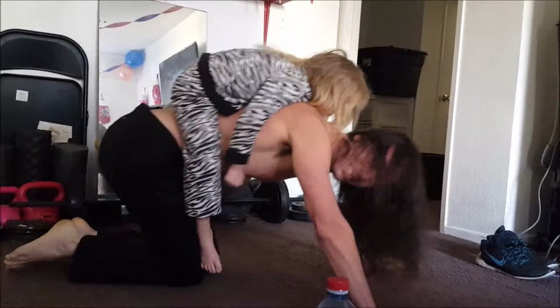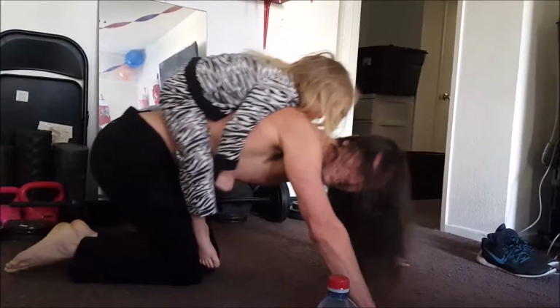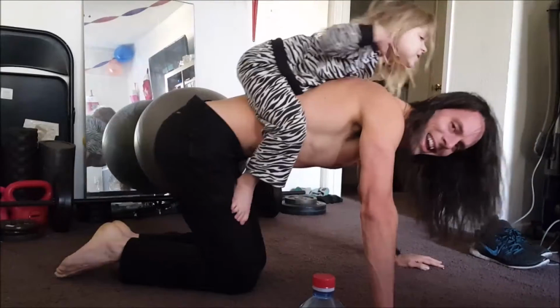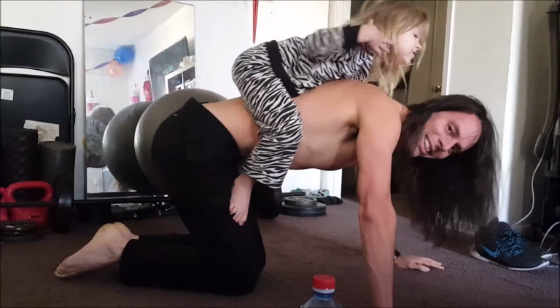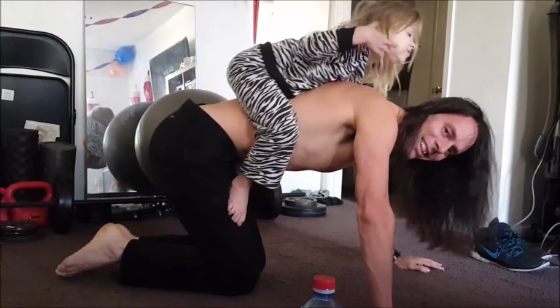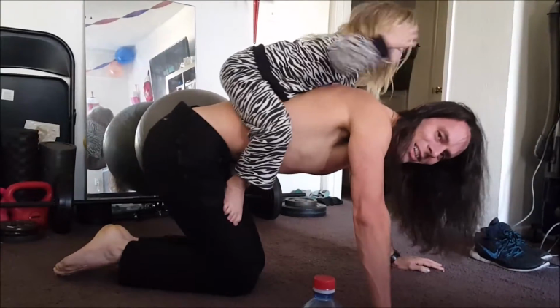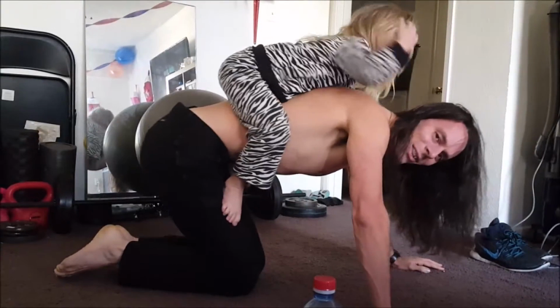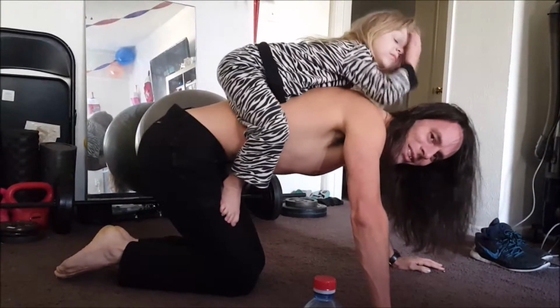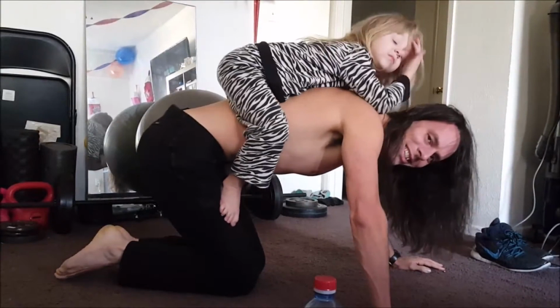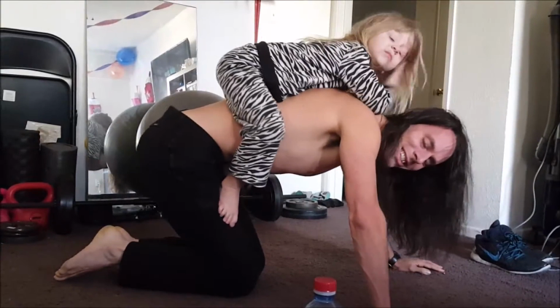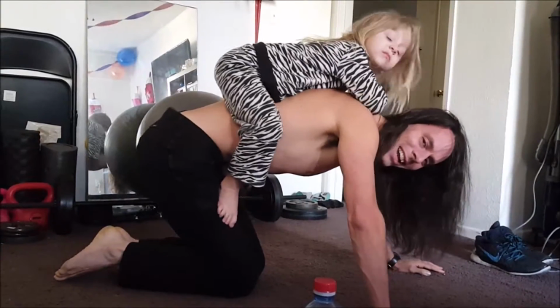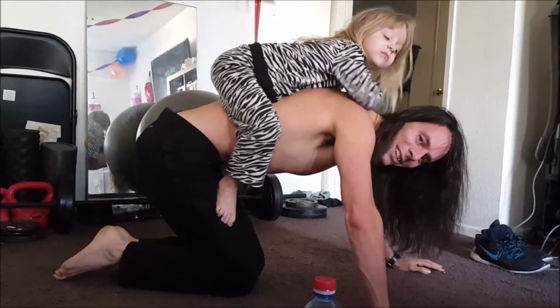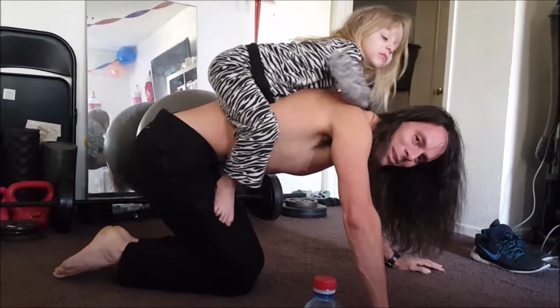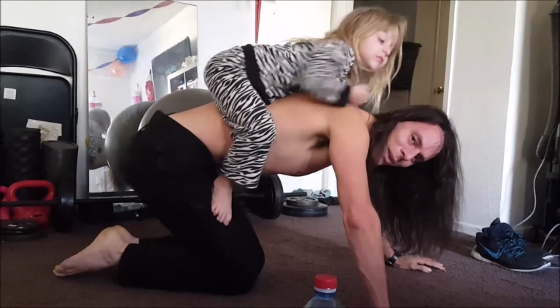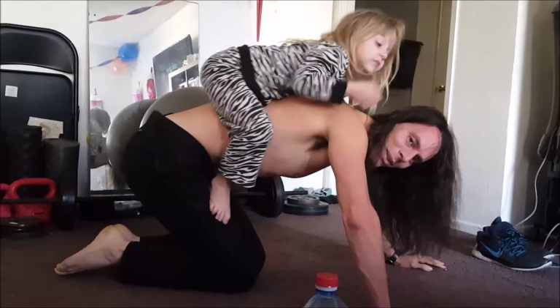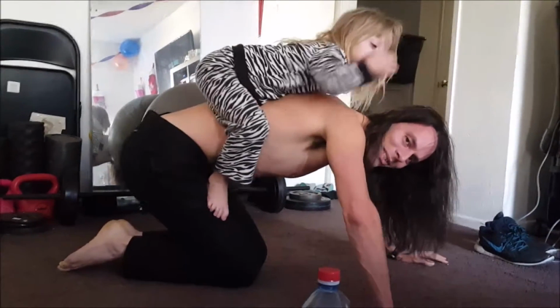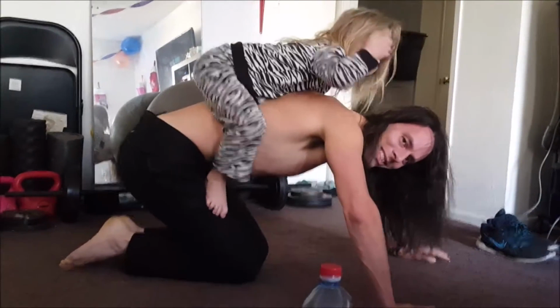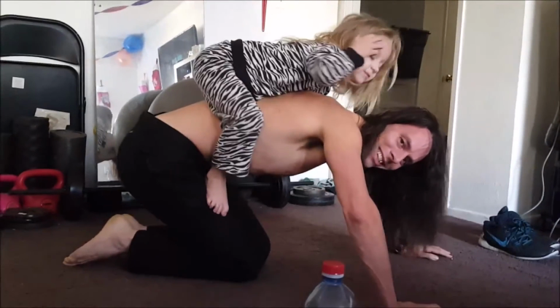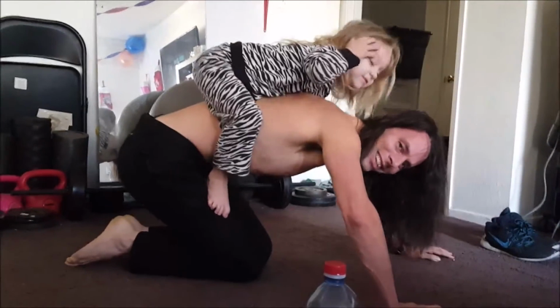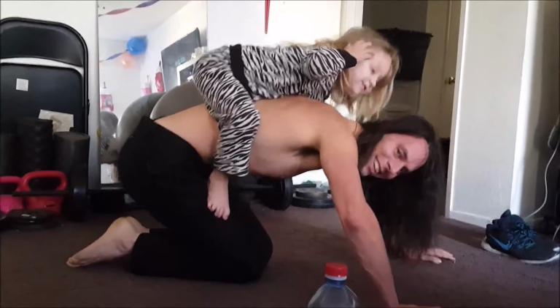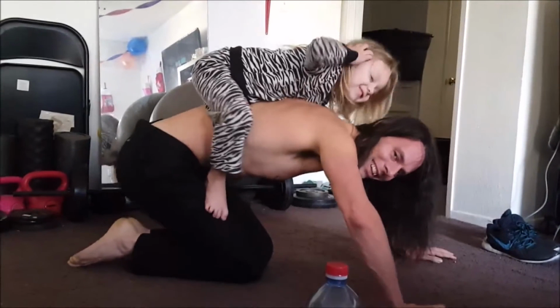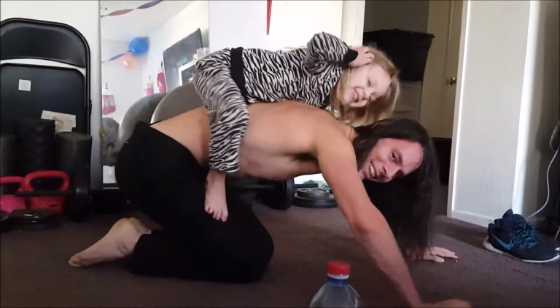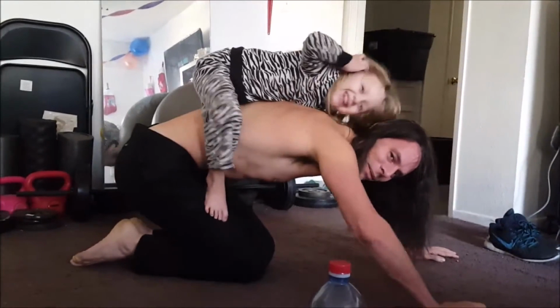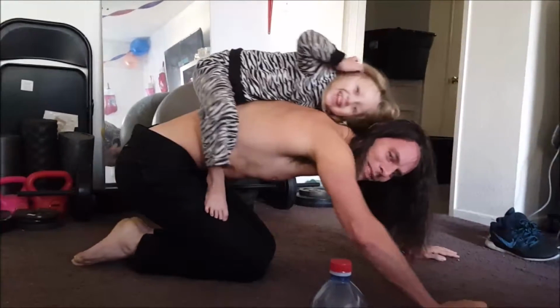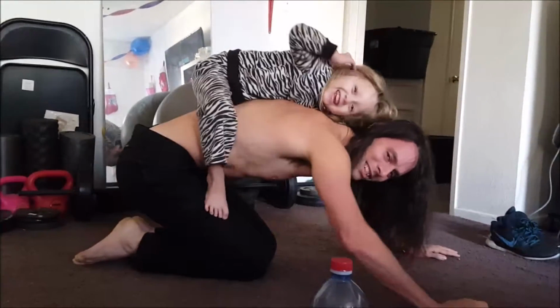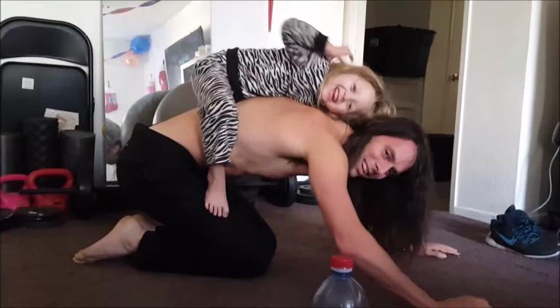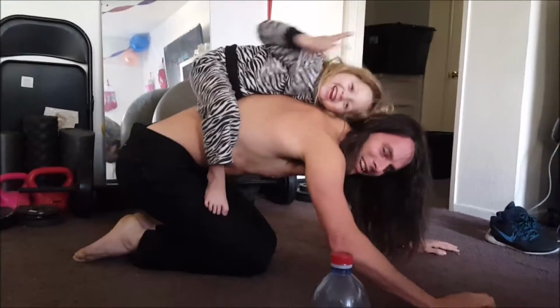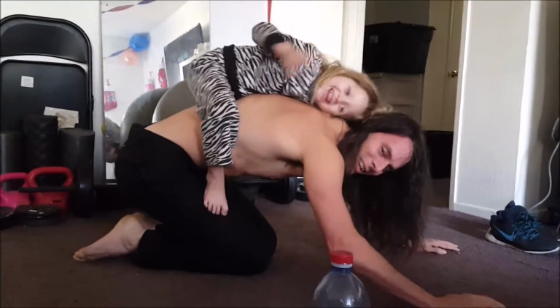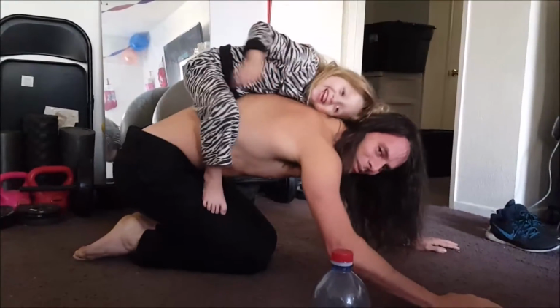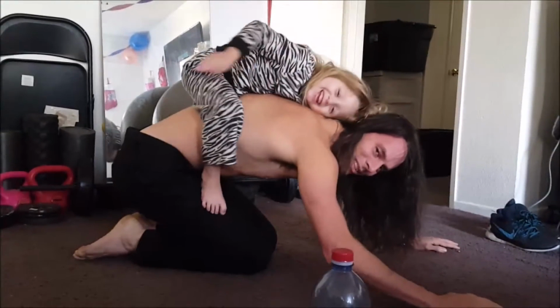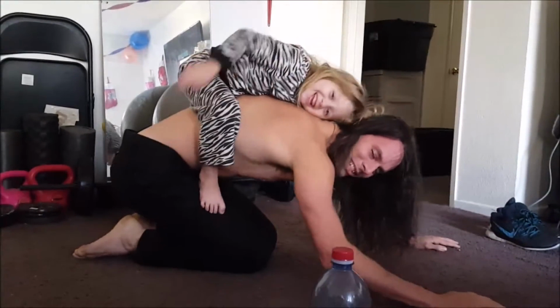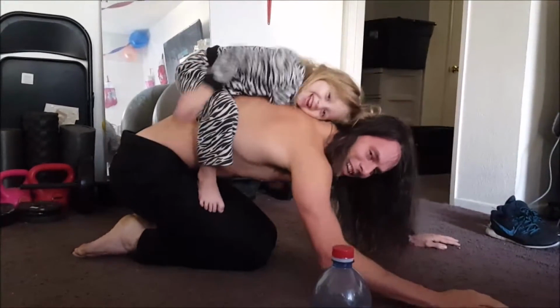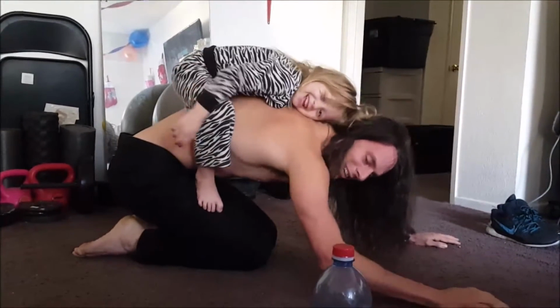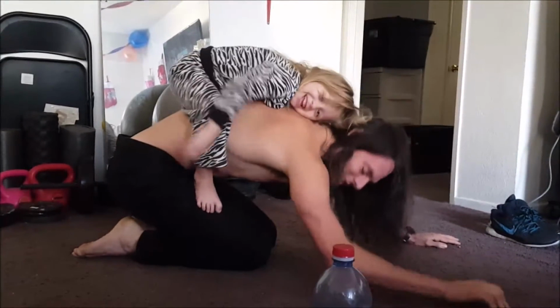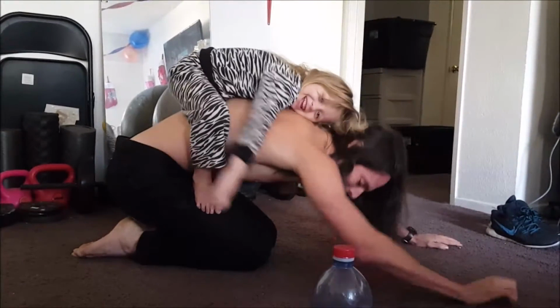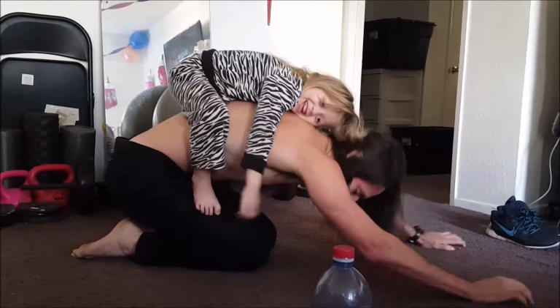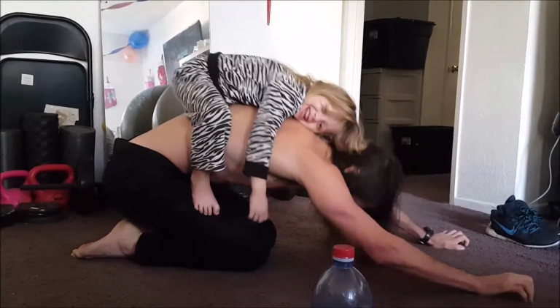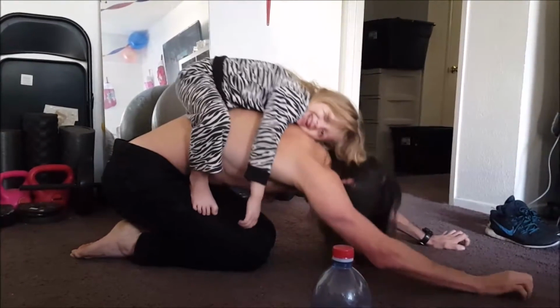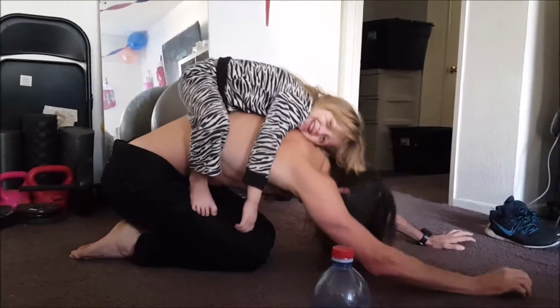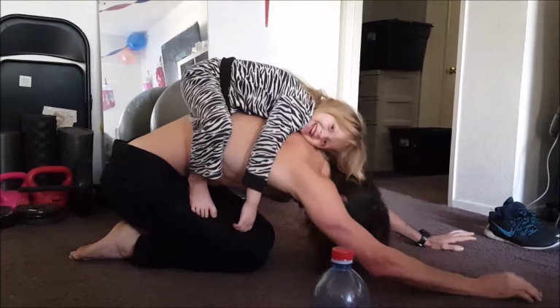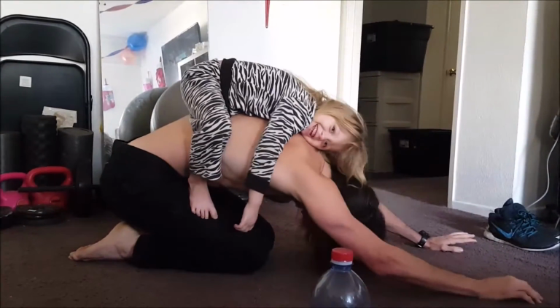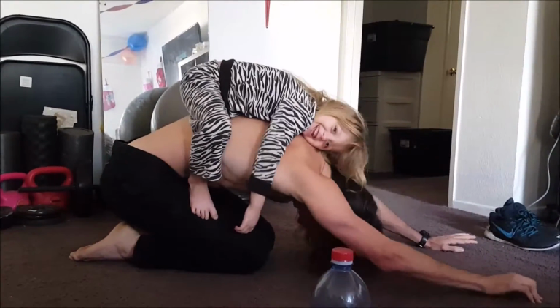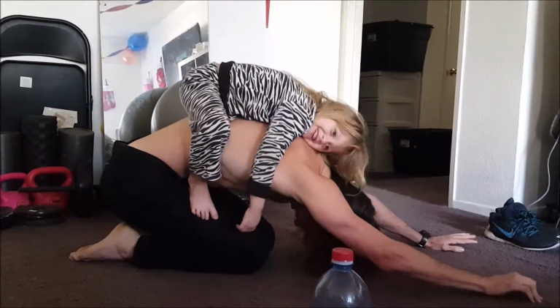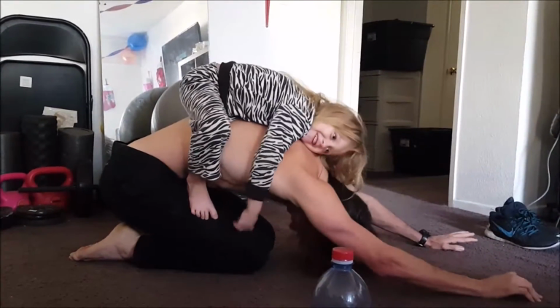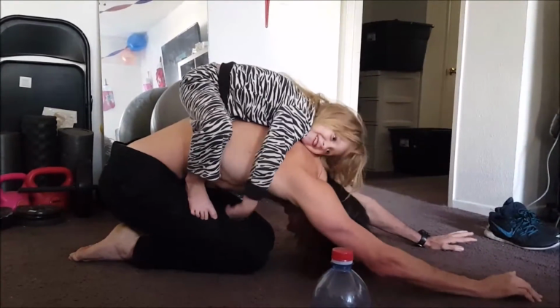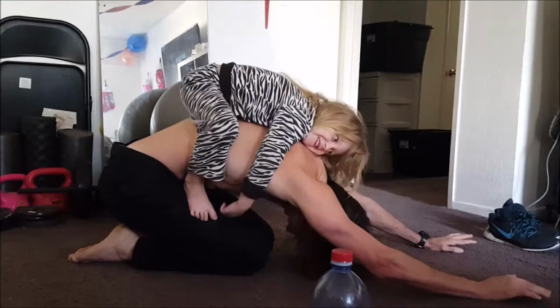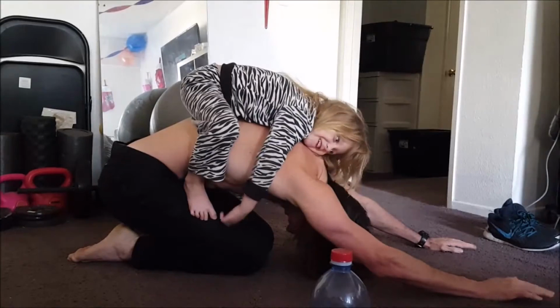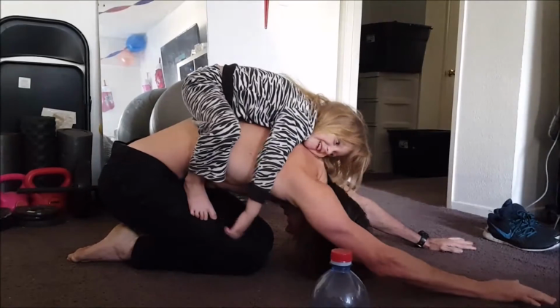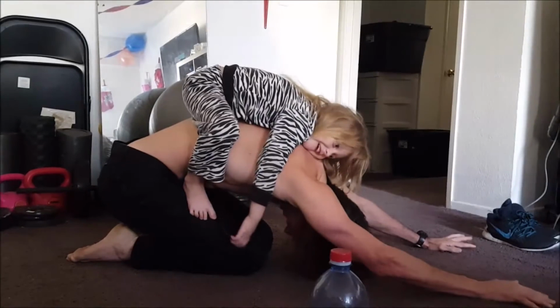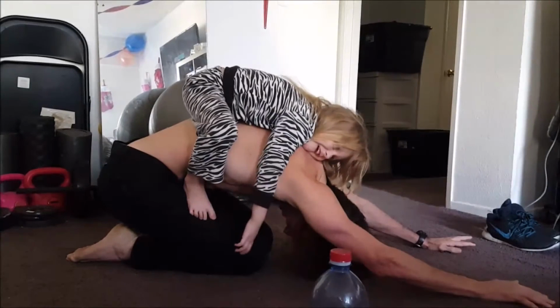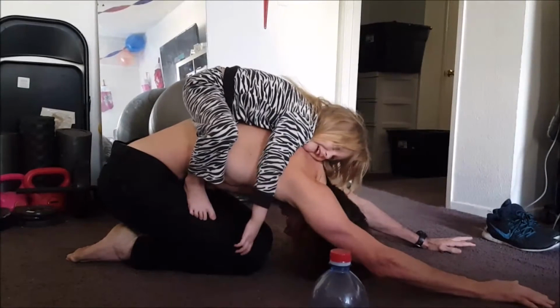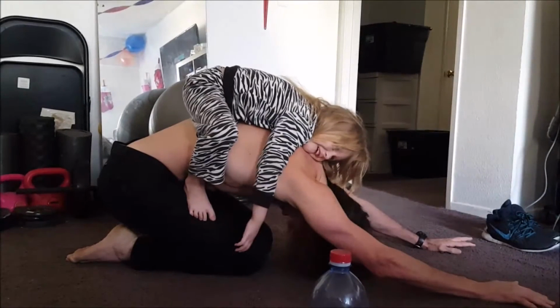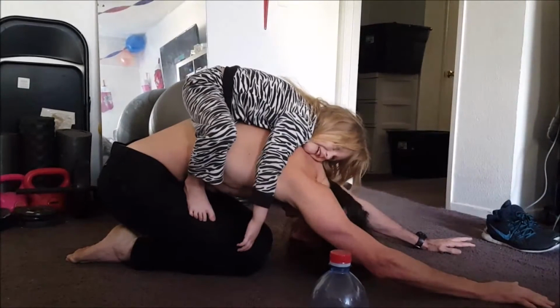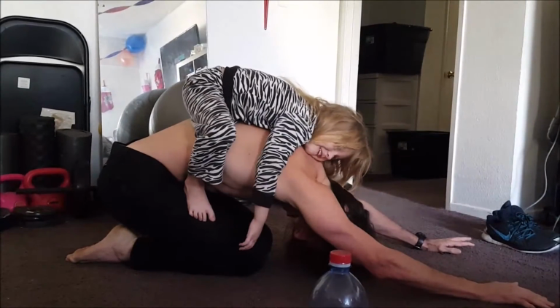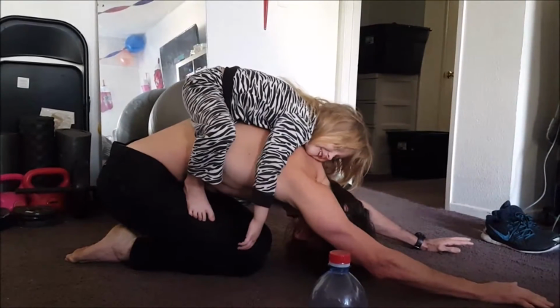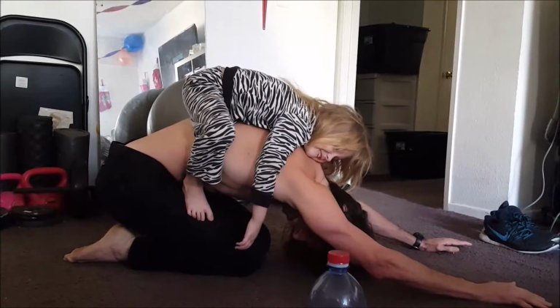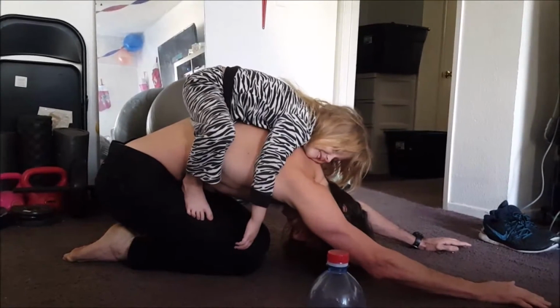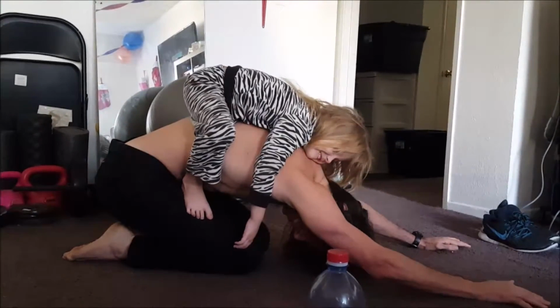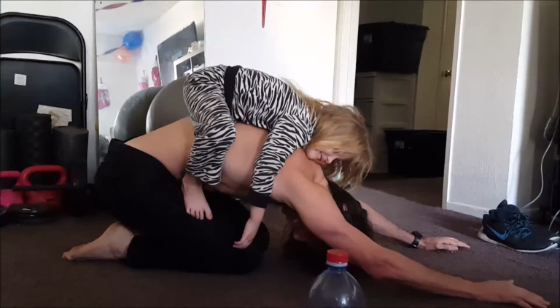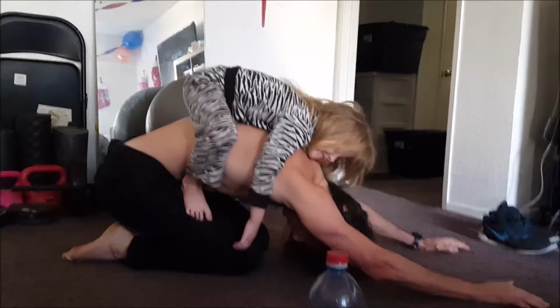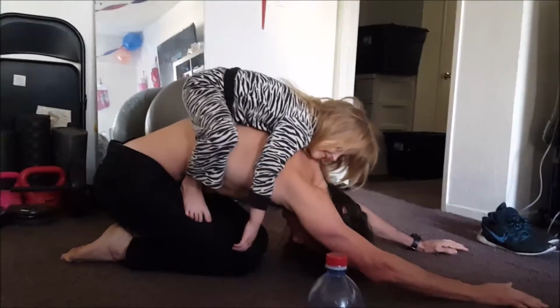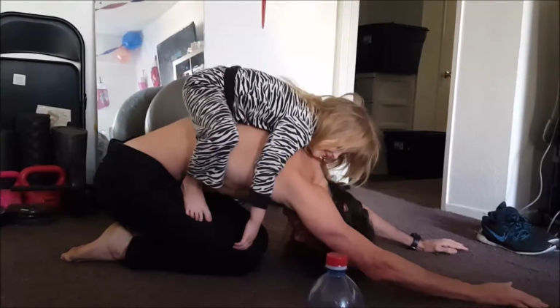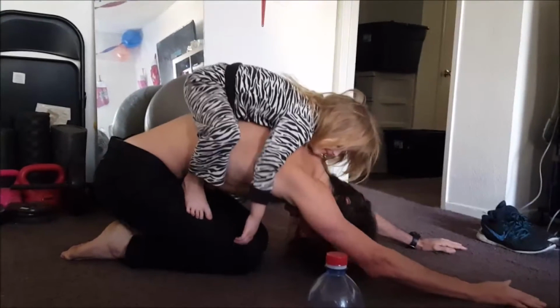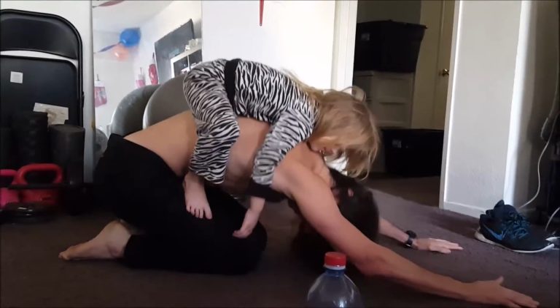And then you go into child's pose with the child on your back. And it's not over yet.